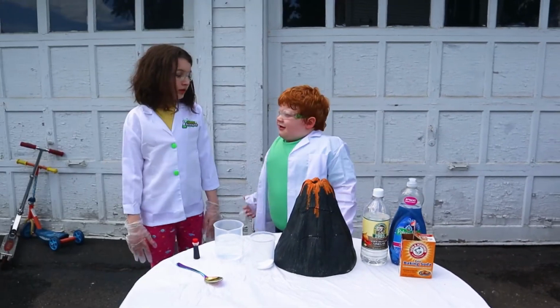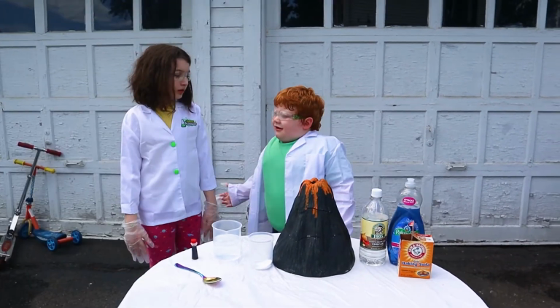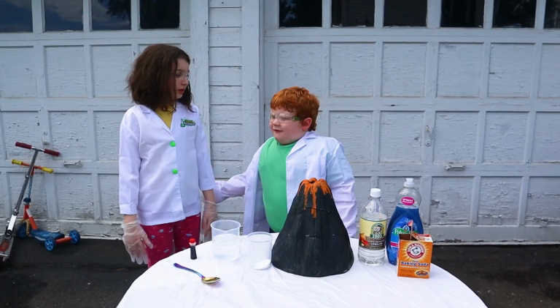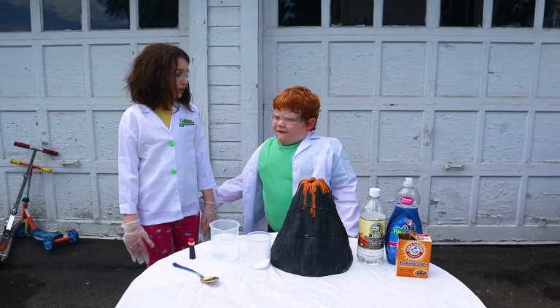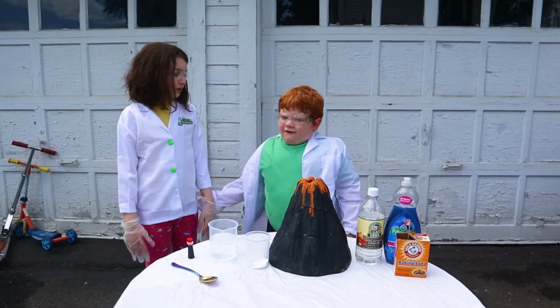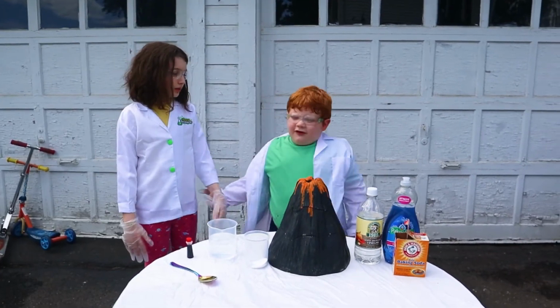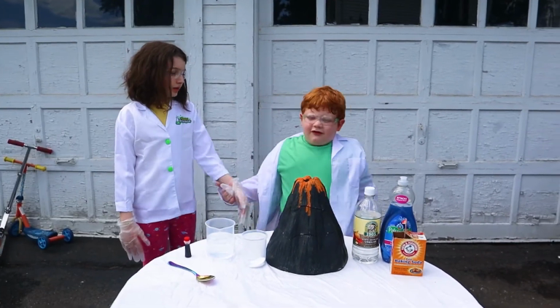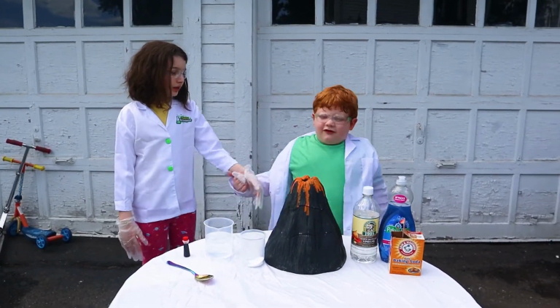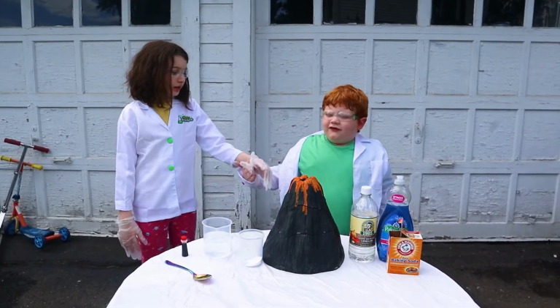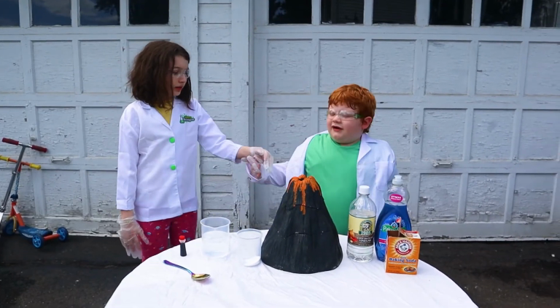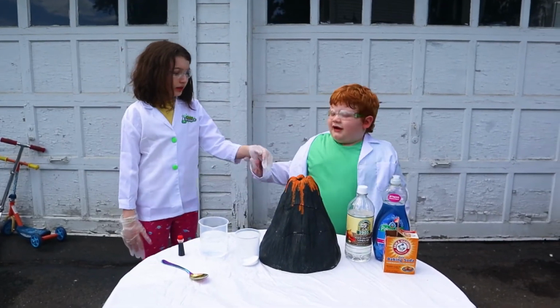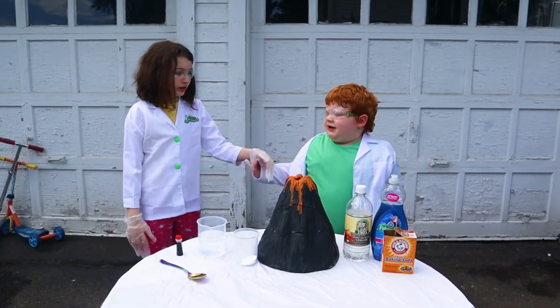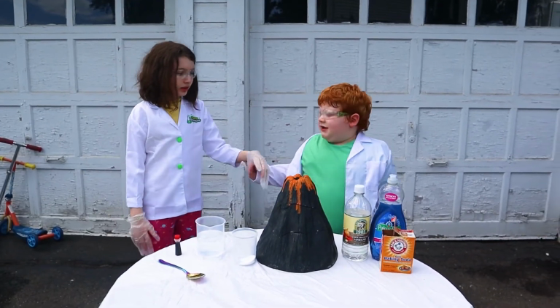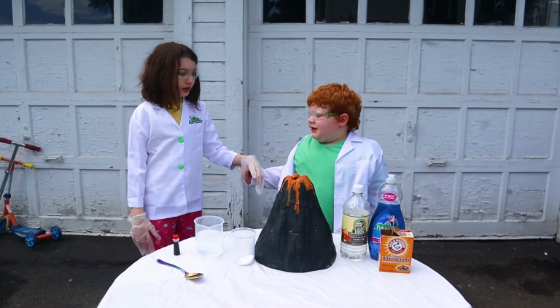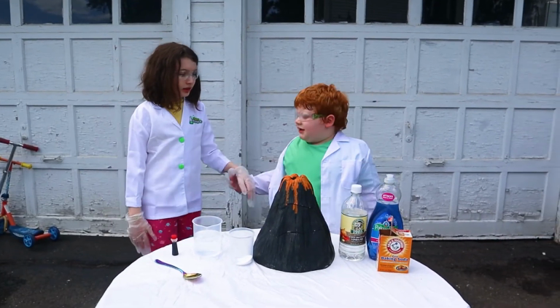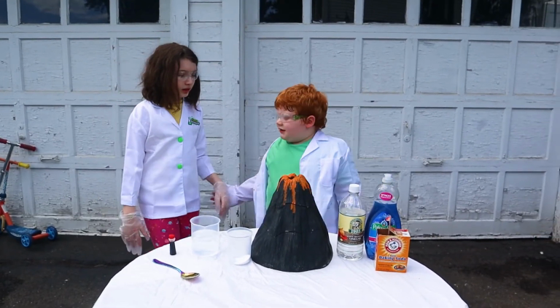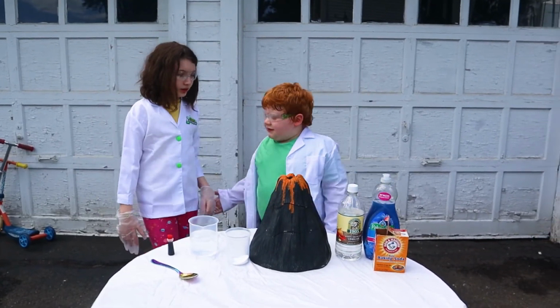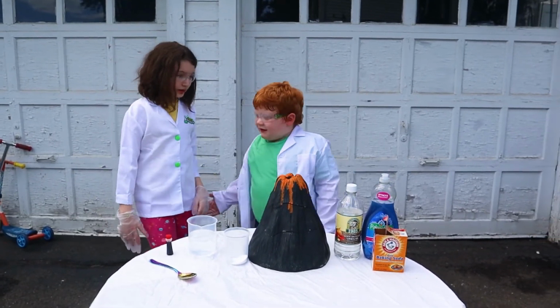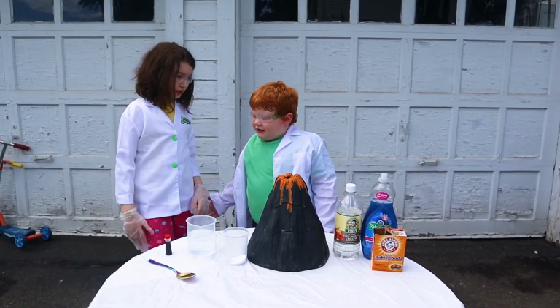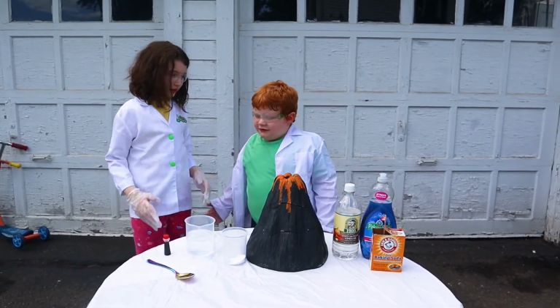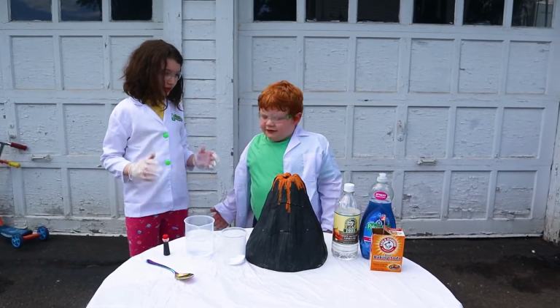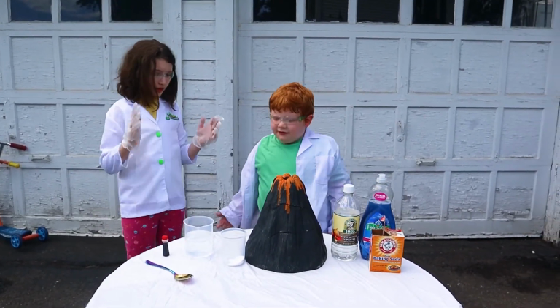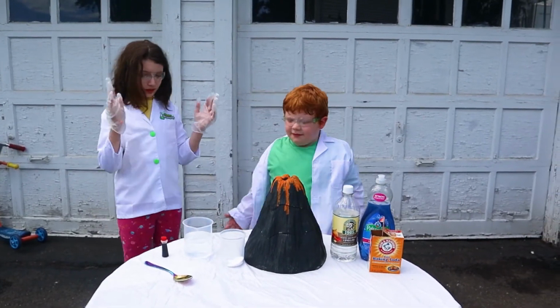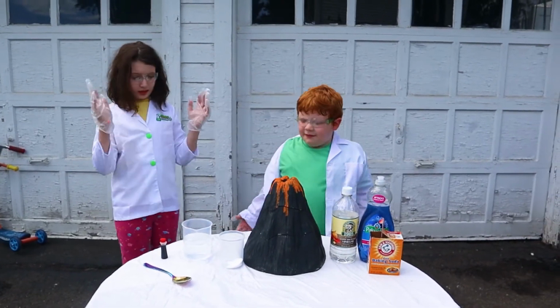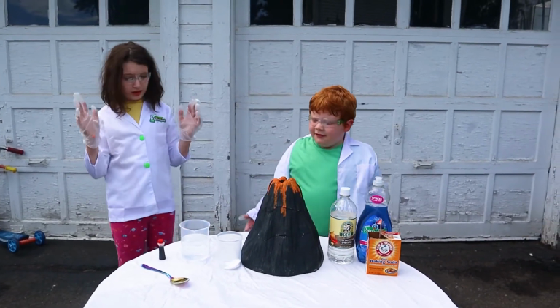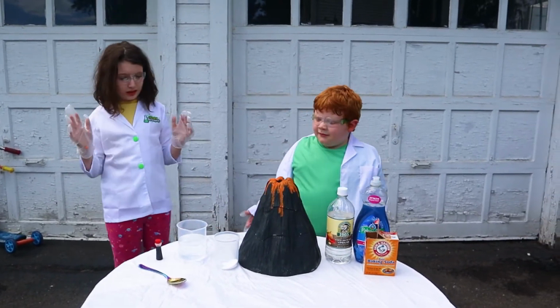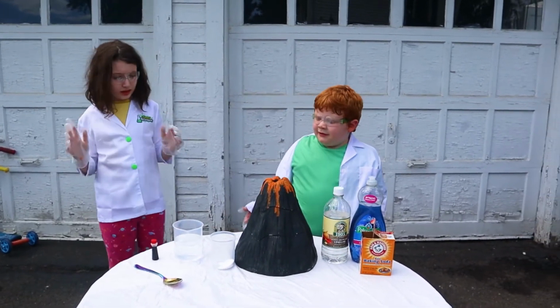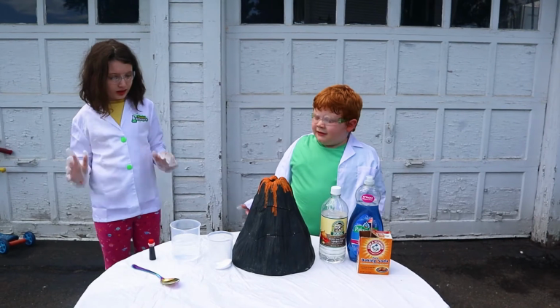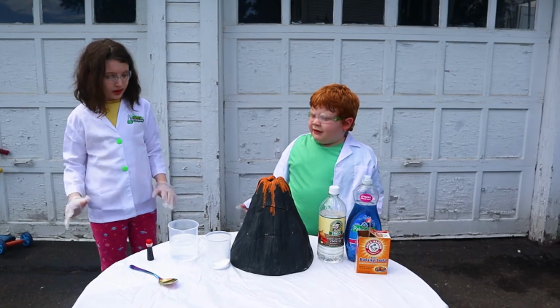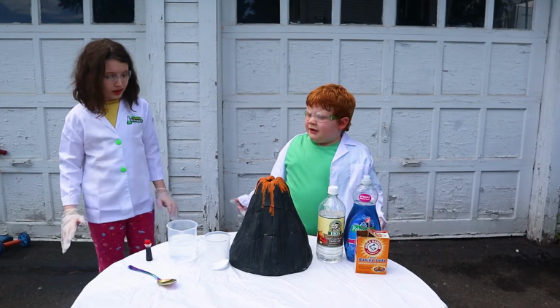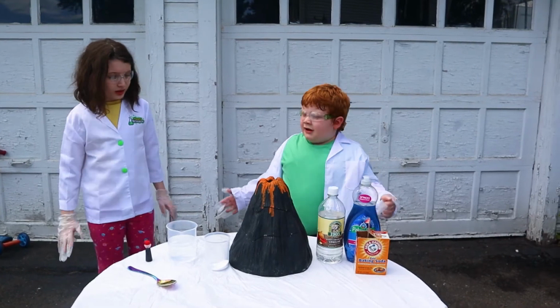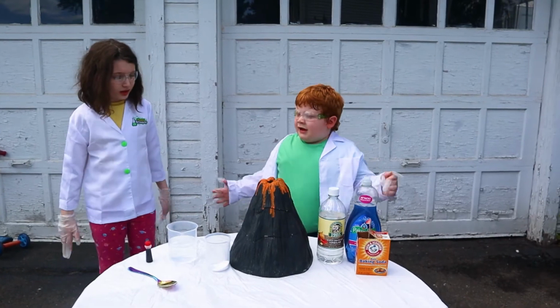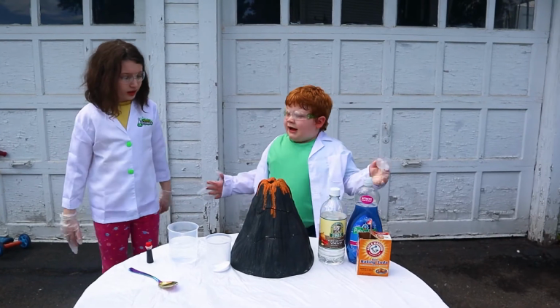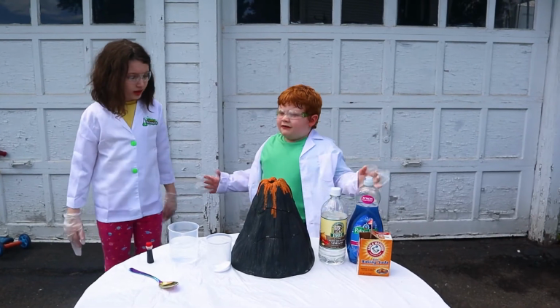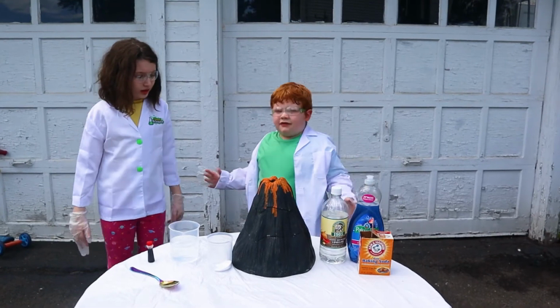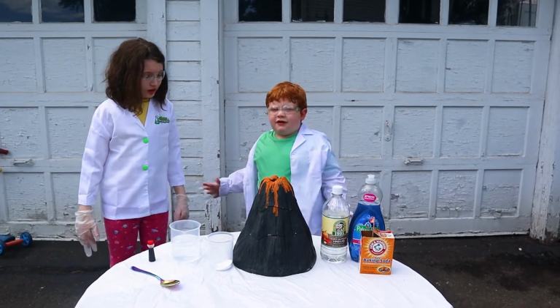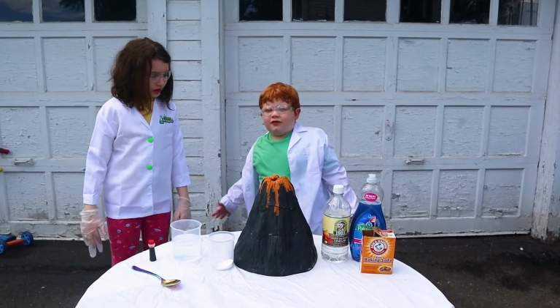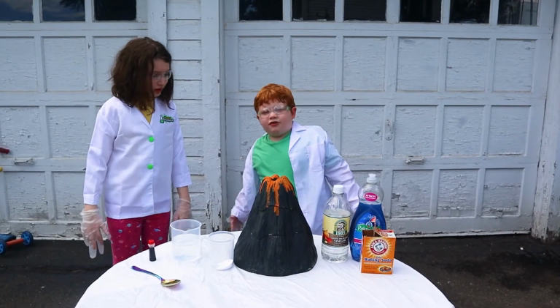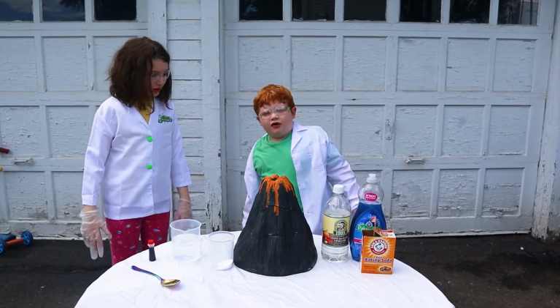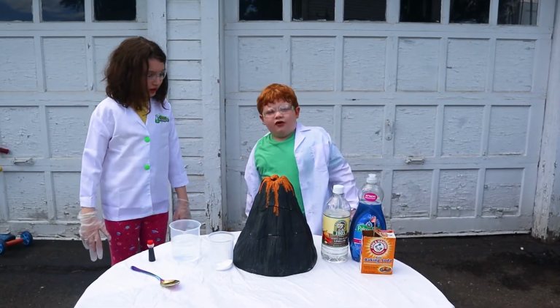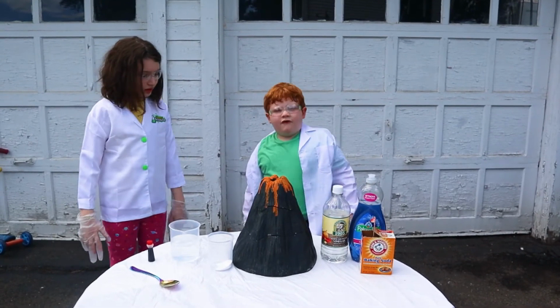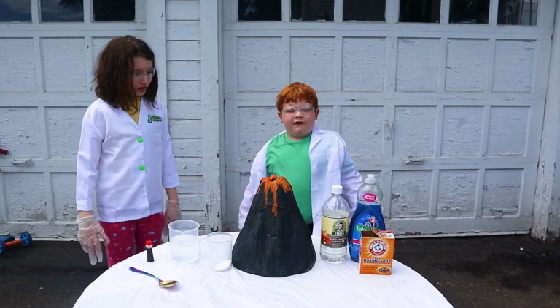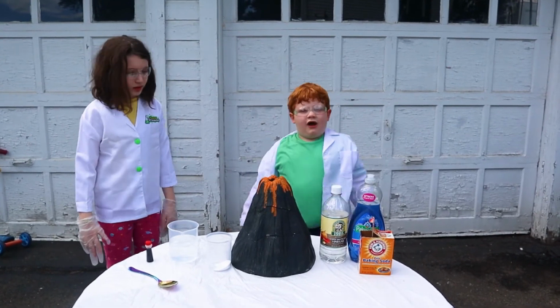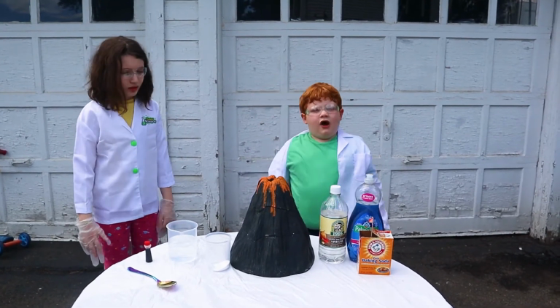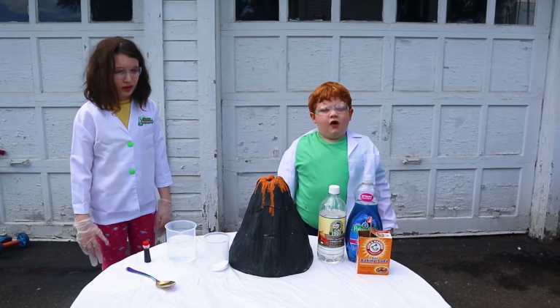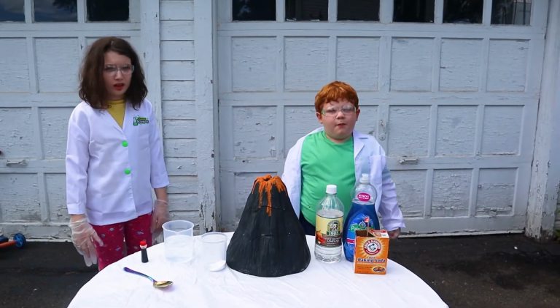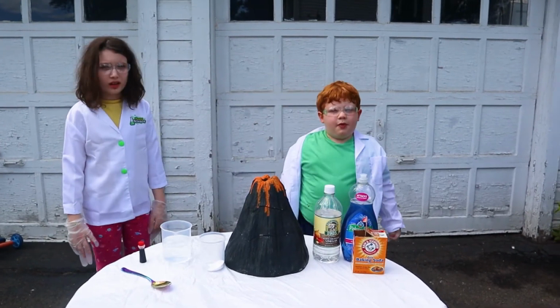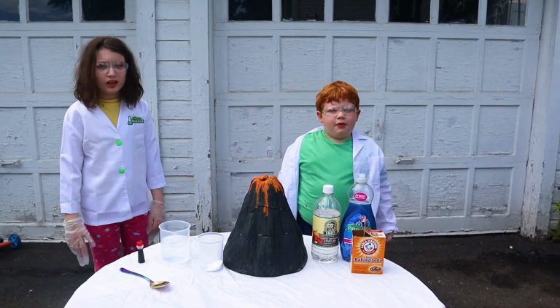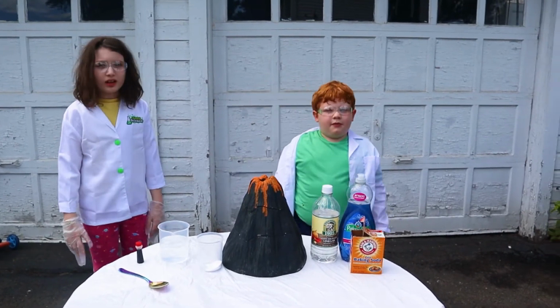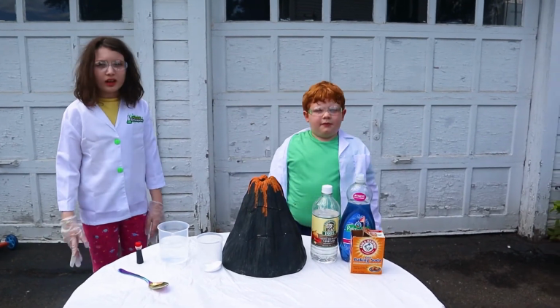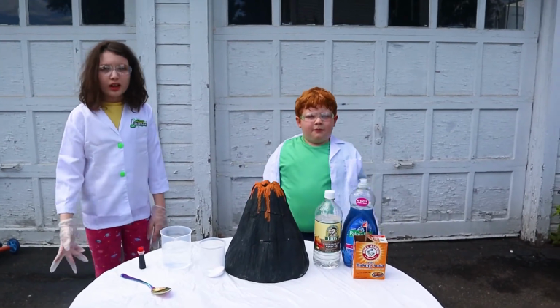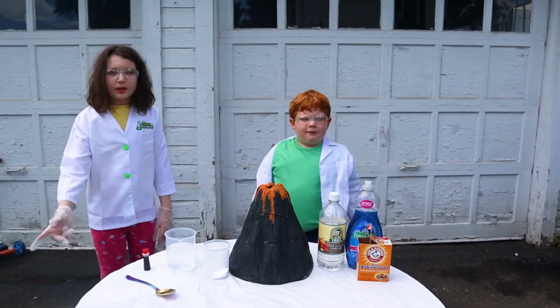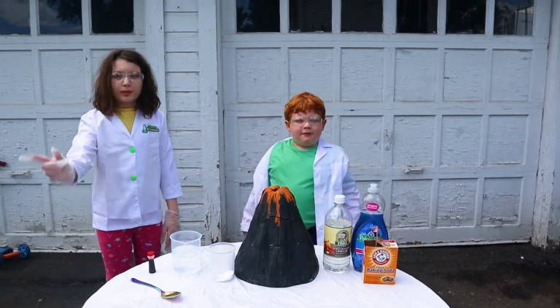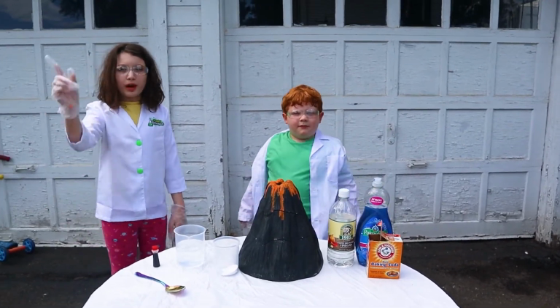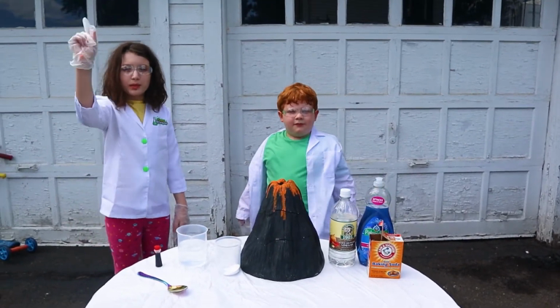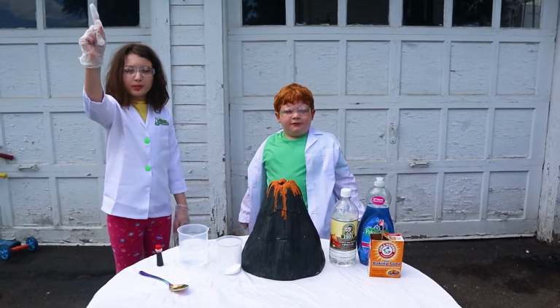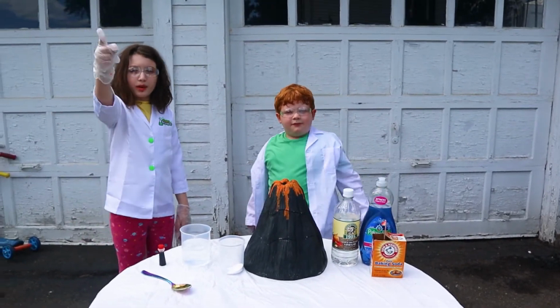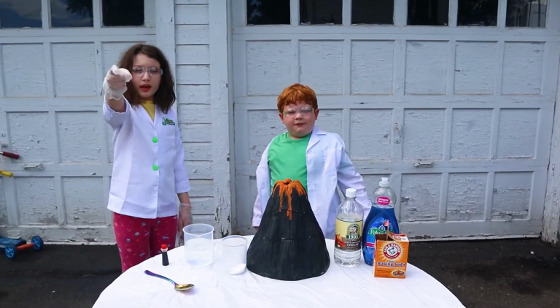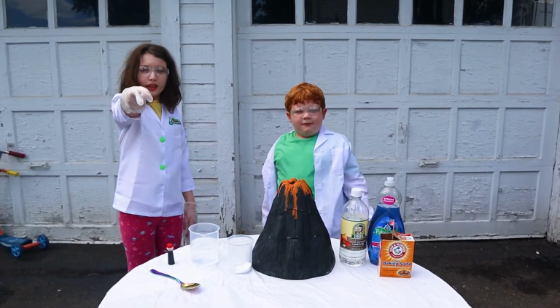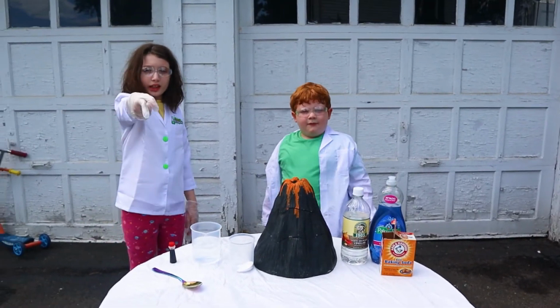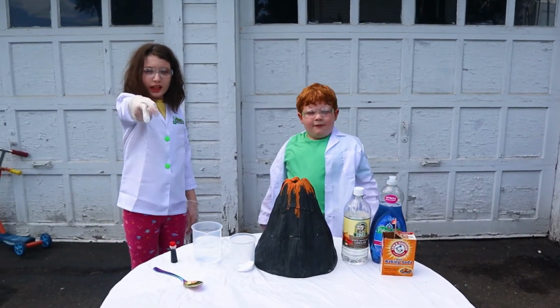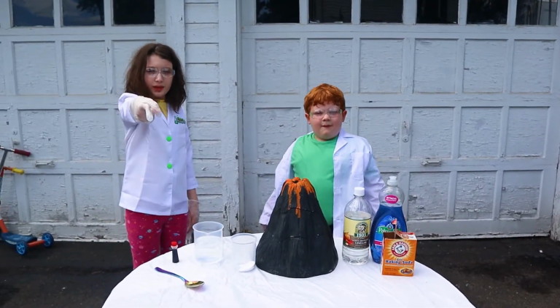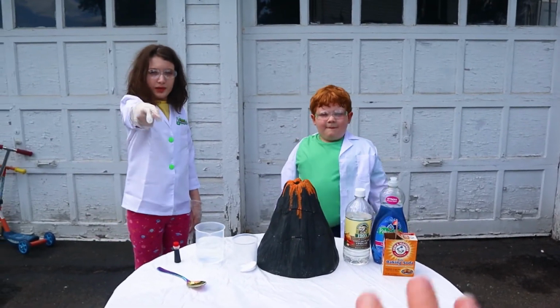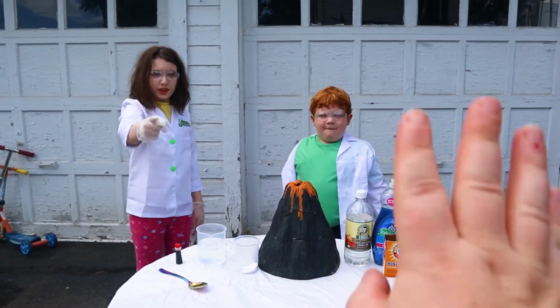Before you do any science experiments, ask your dad for help. And mom is behind the camera.